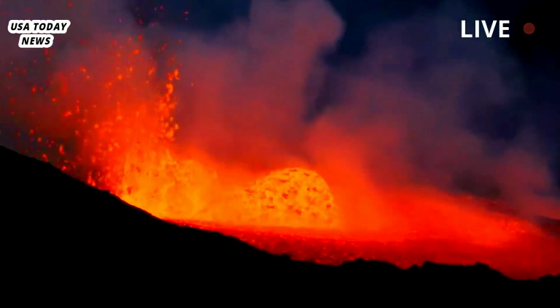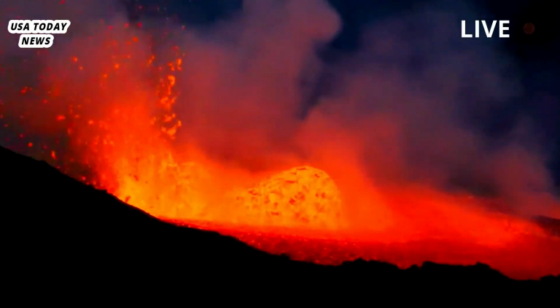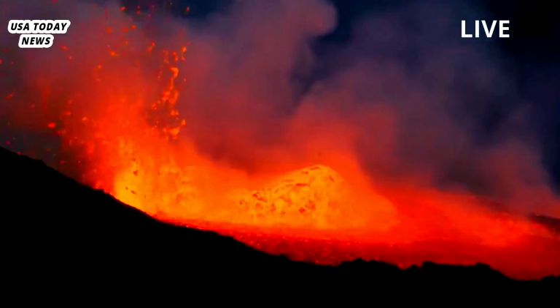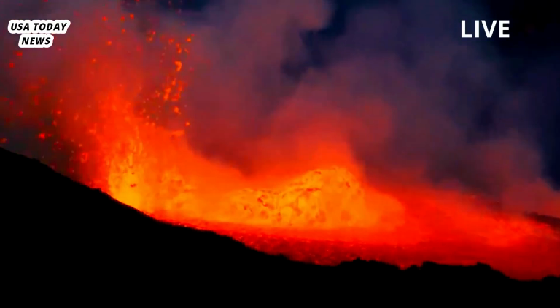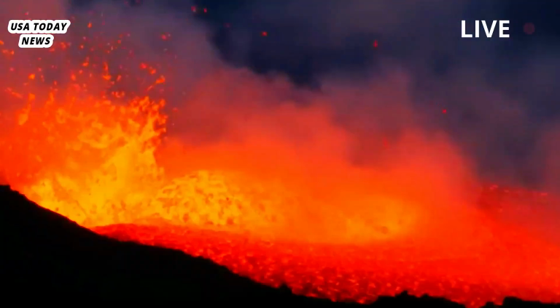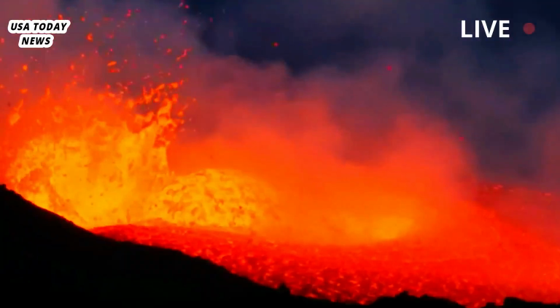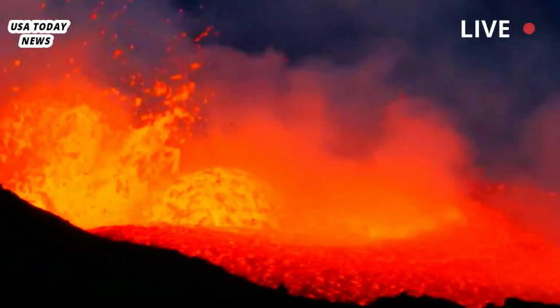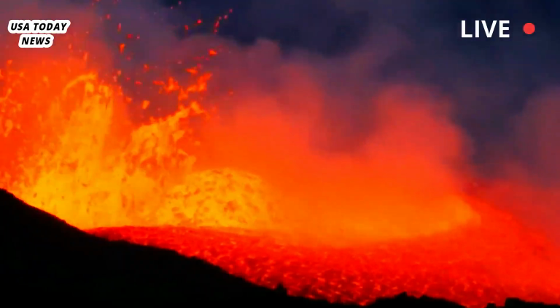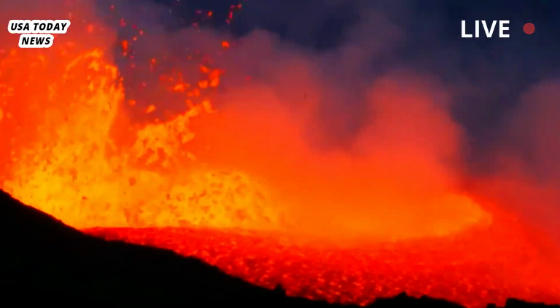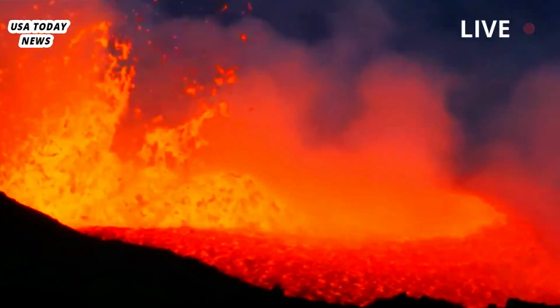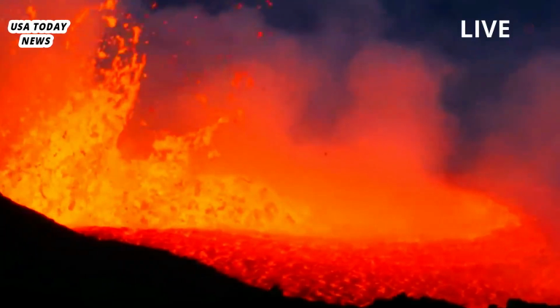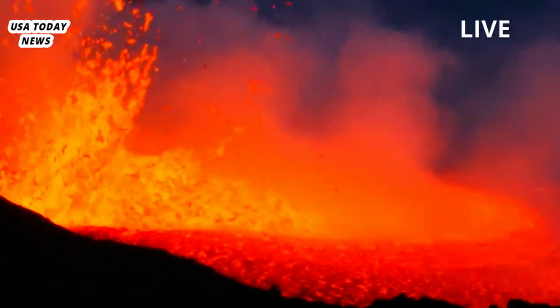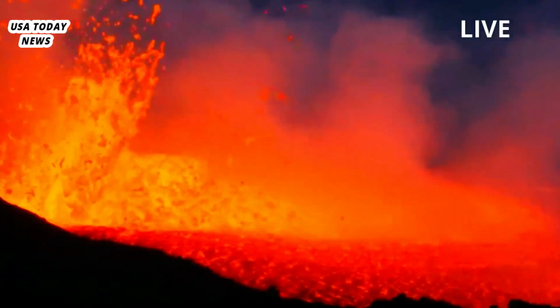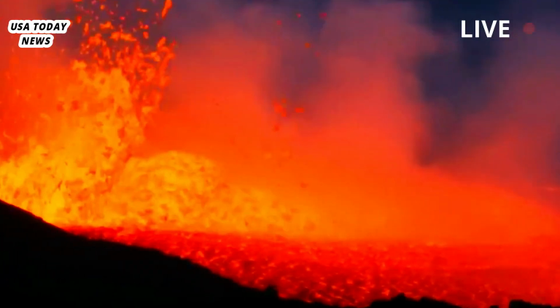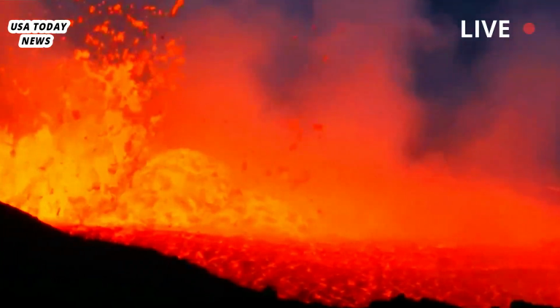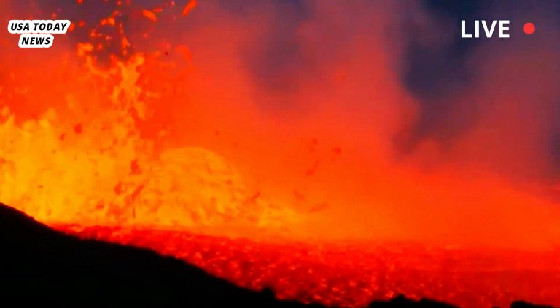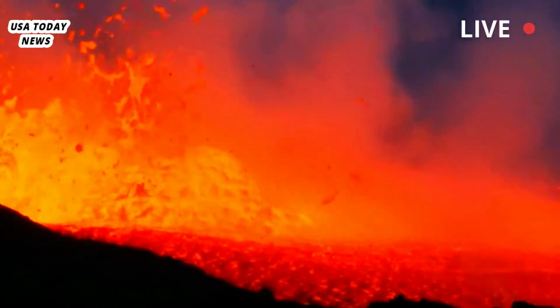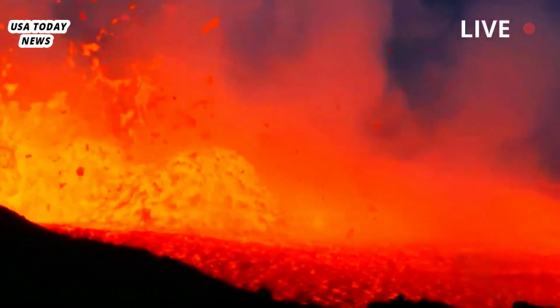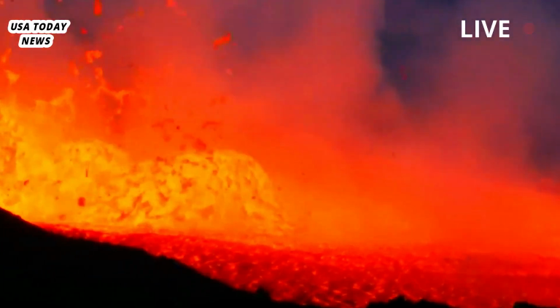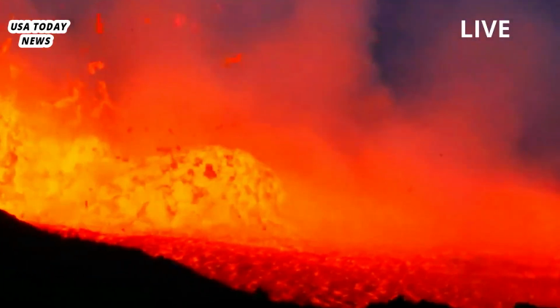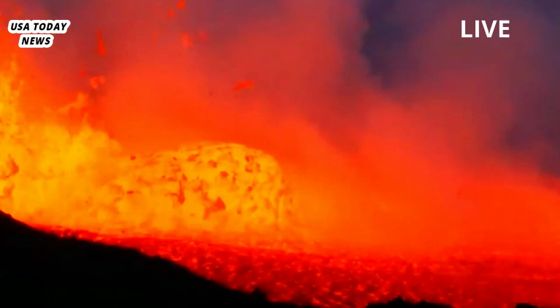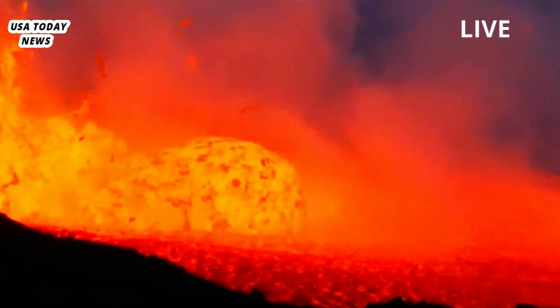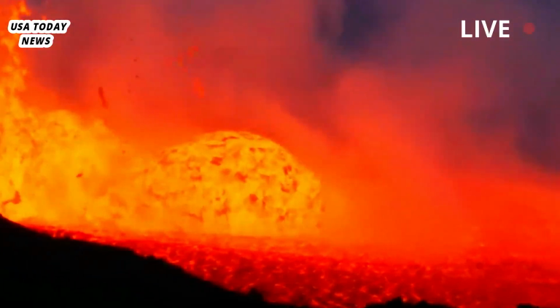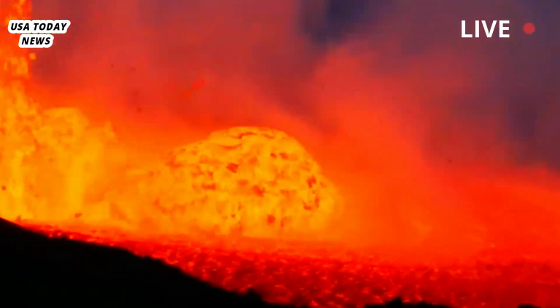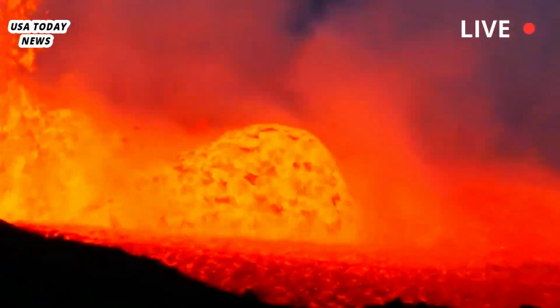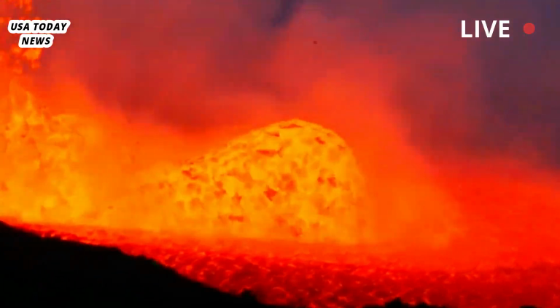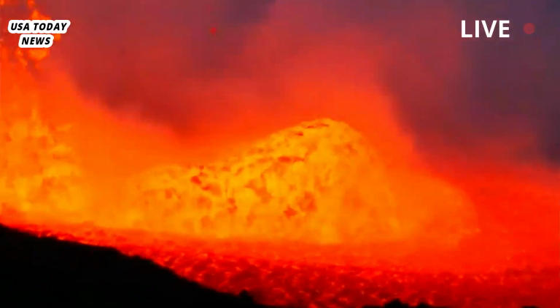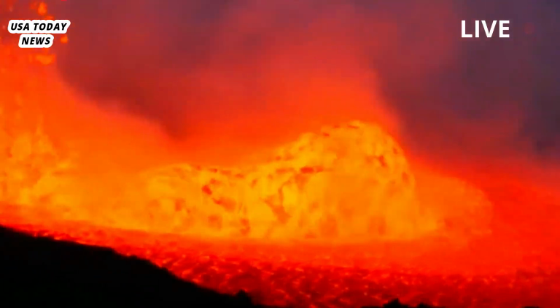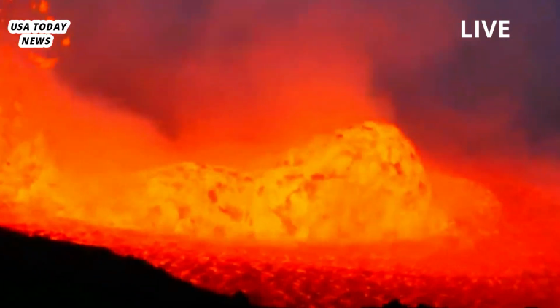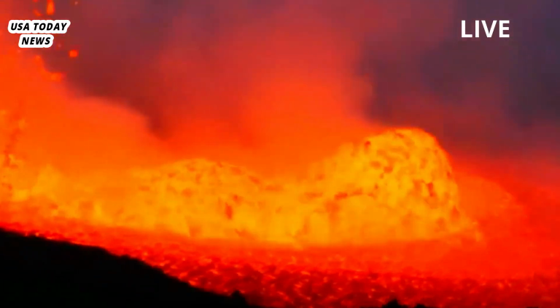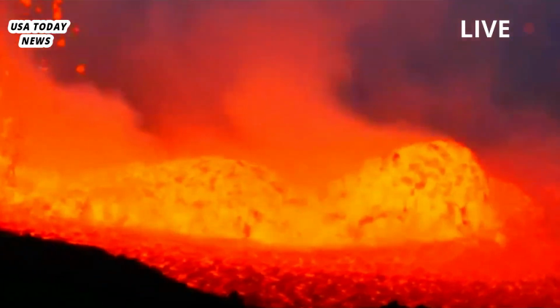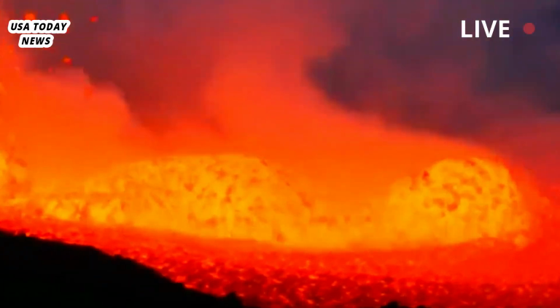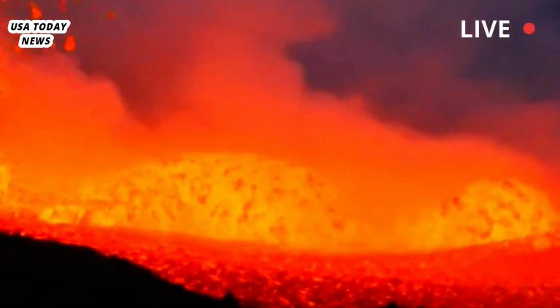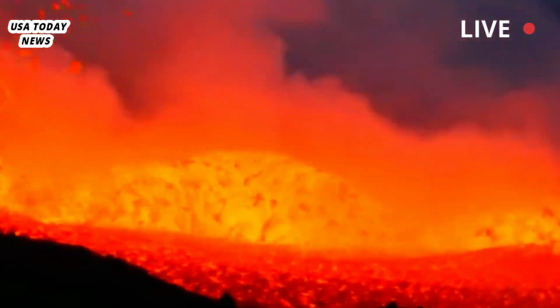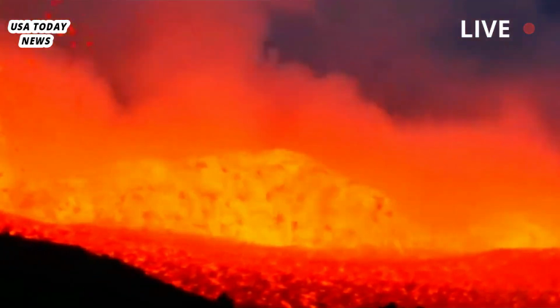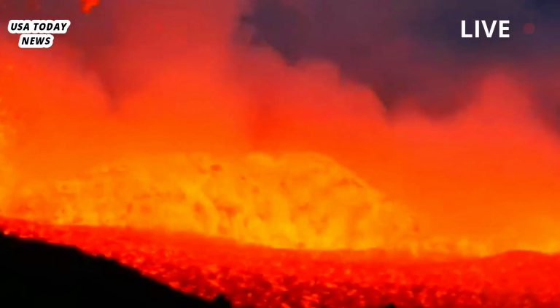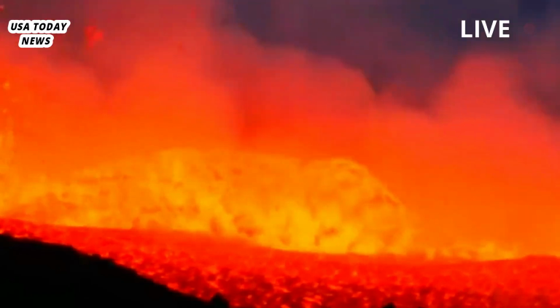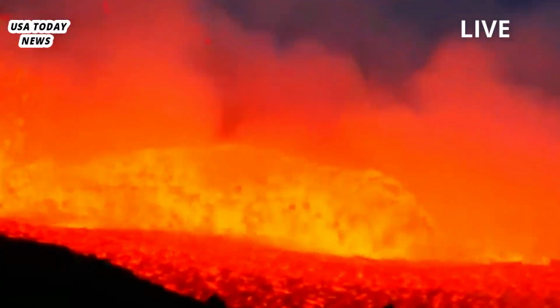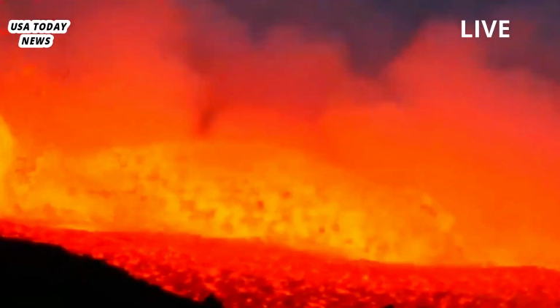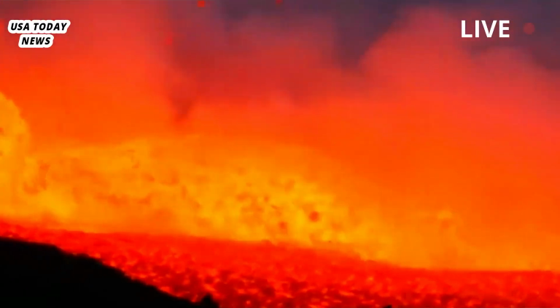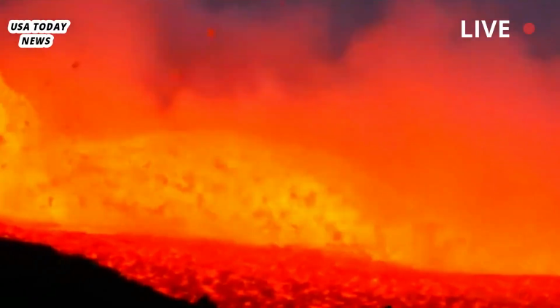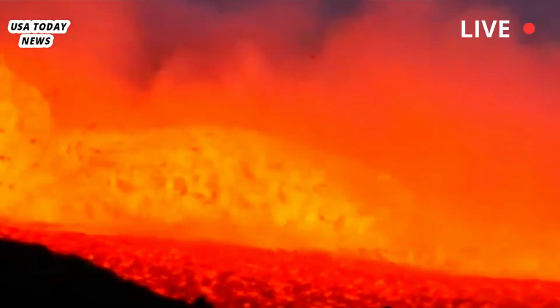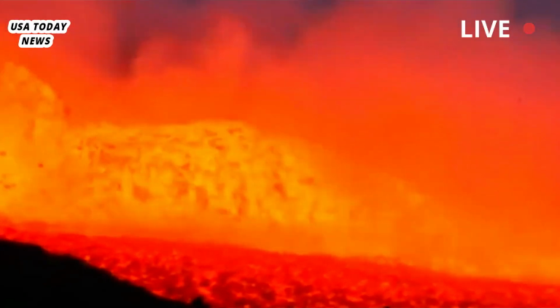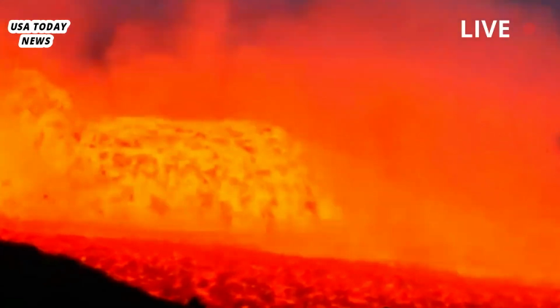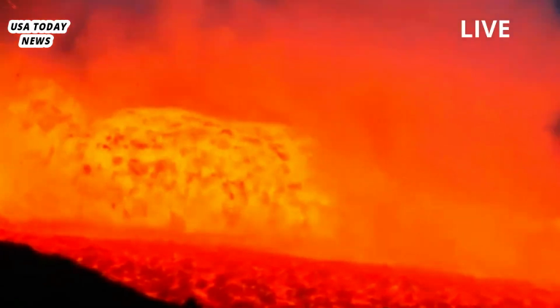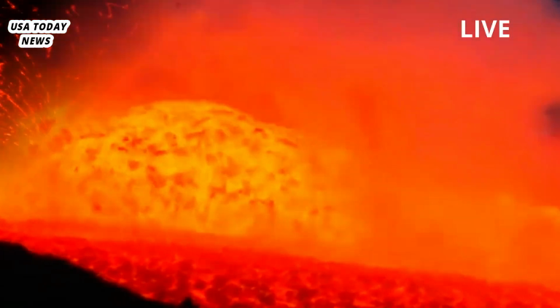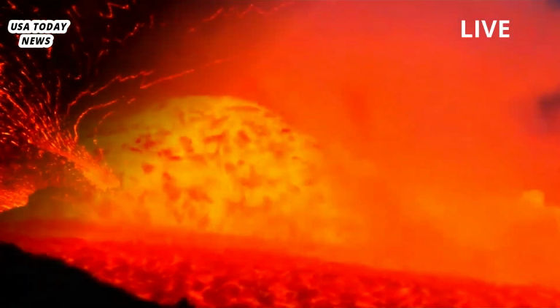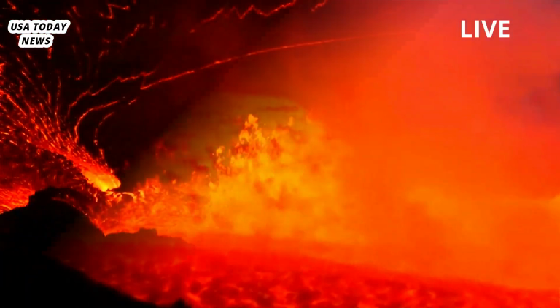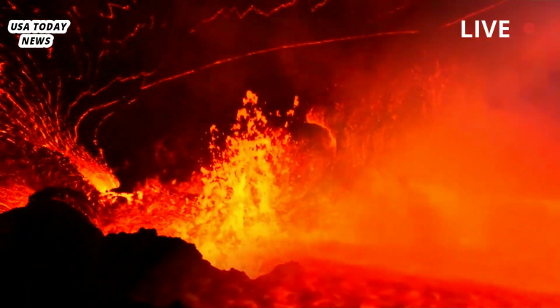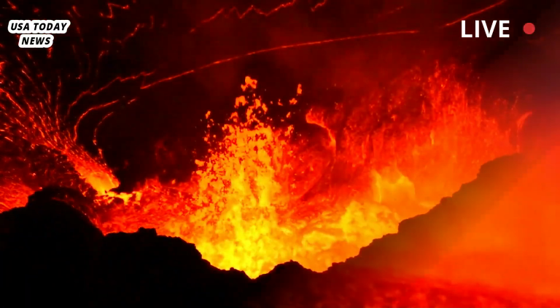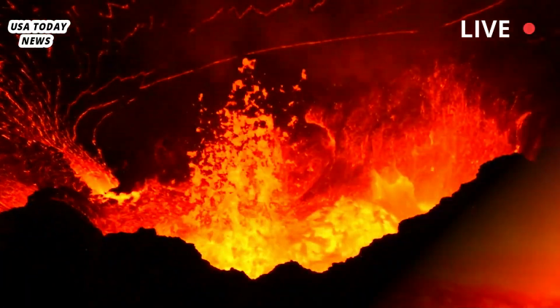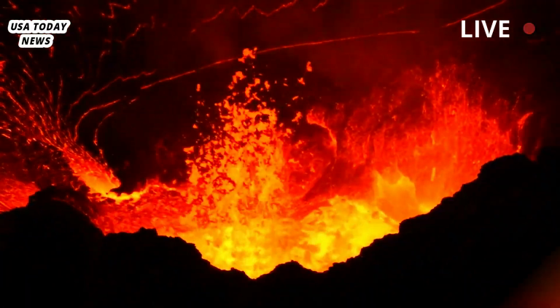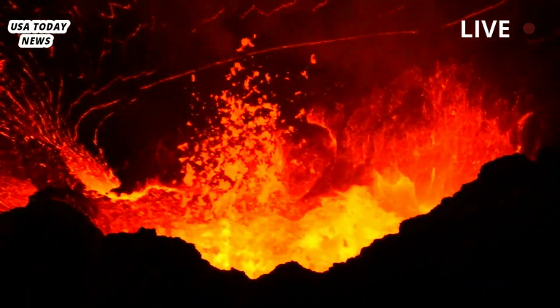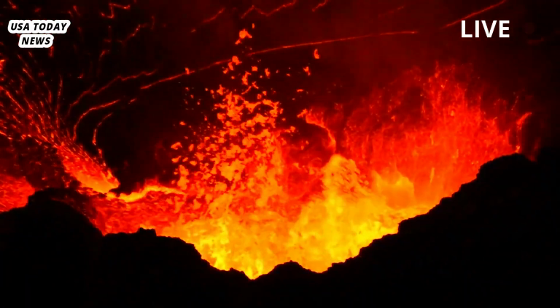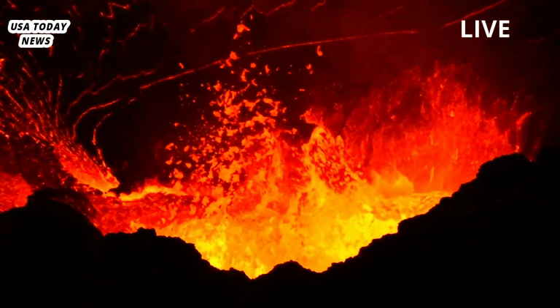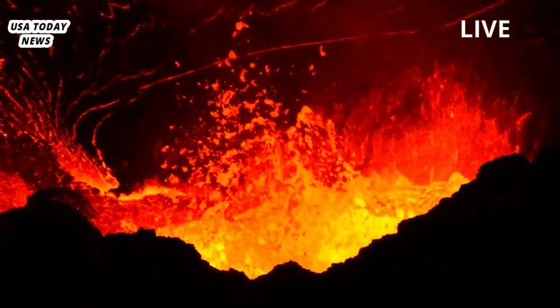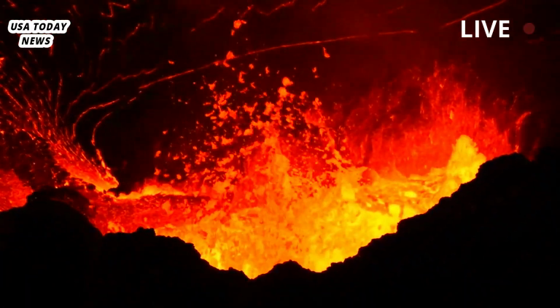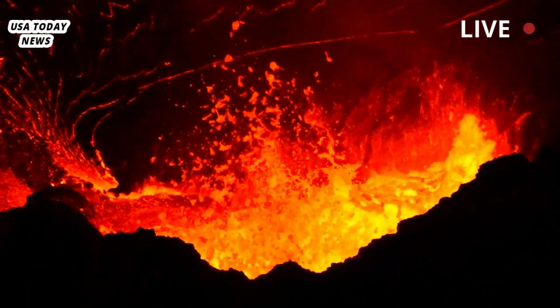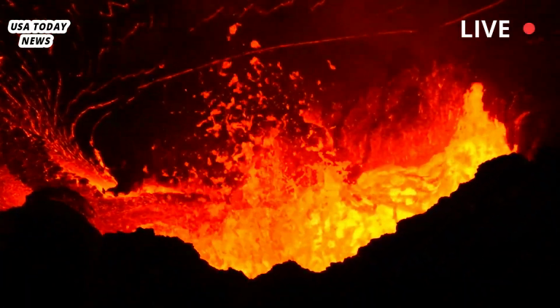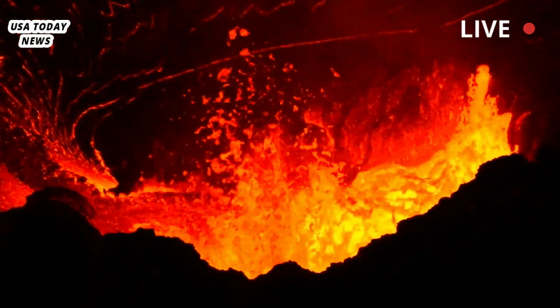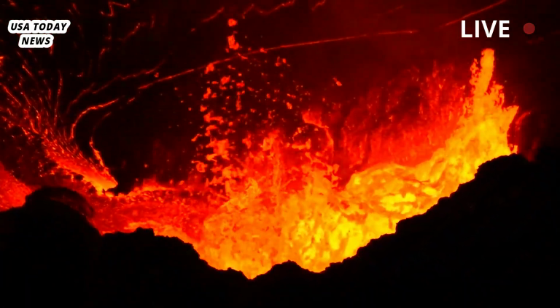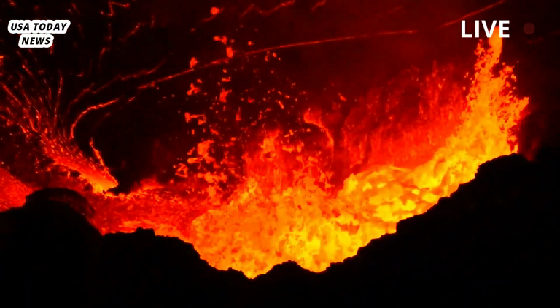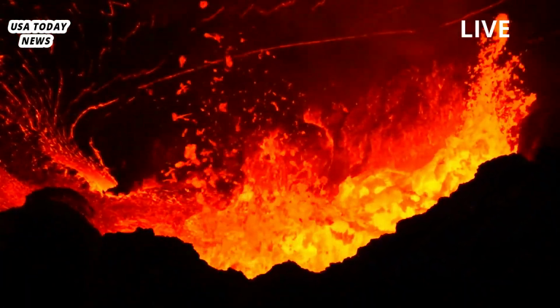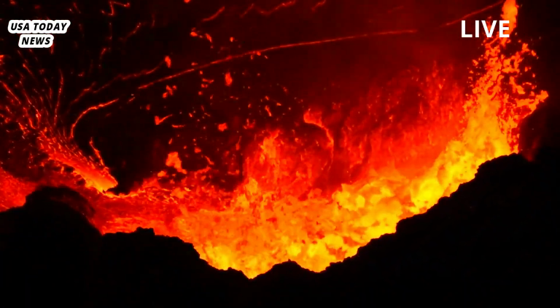But now they've found a deeper magma chamber, 4.5 times larger, that lies between 20 and 50 kilometers (12 and 31 miles) below the surface.